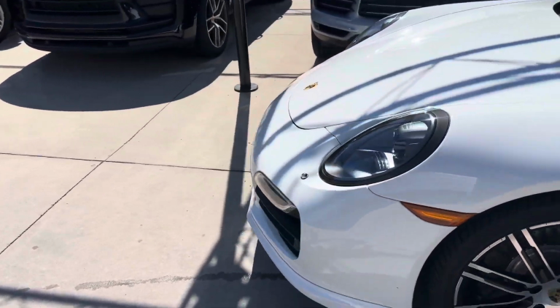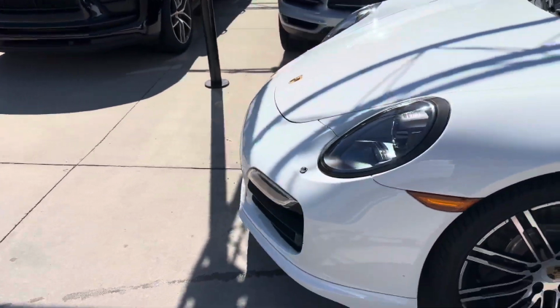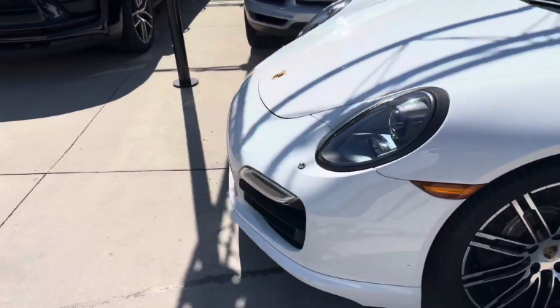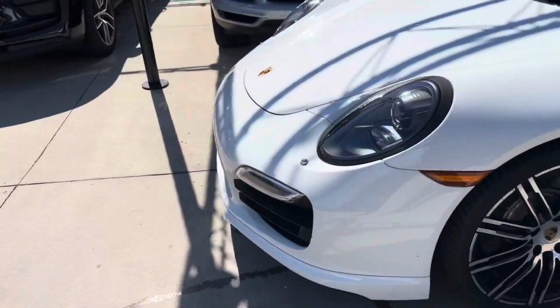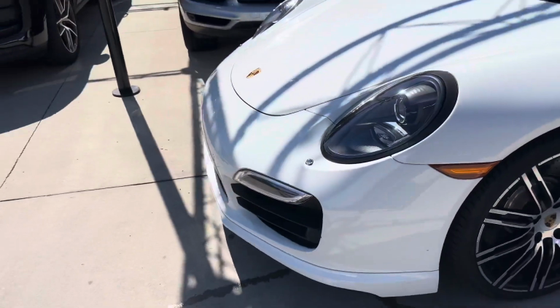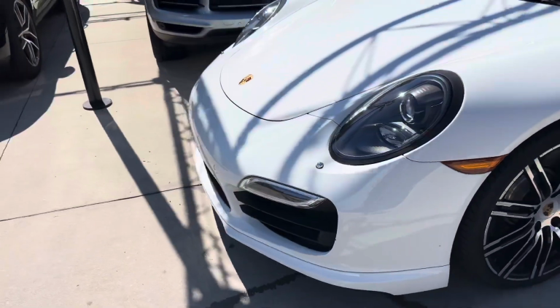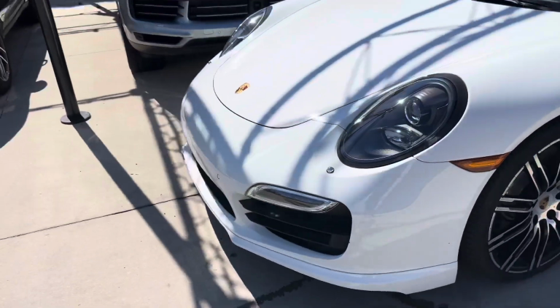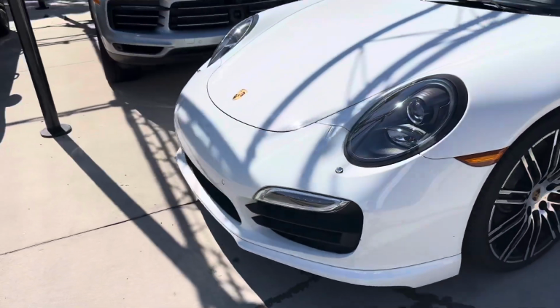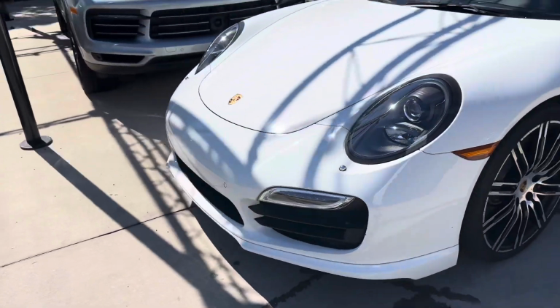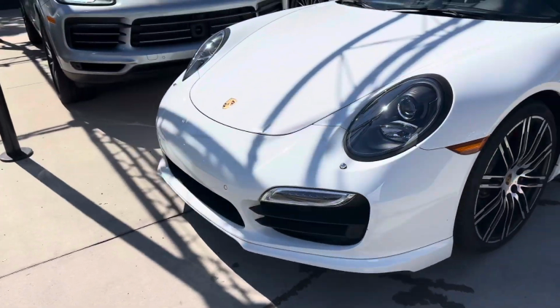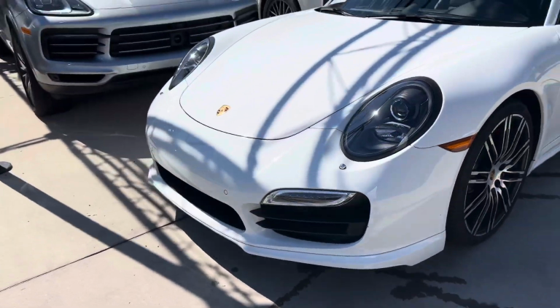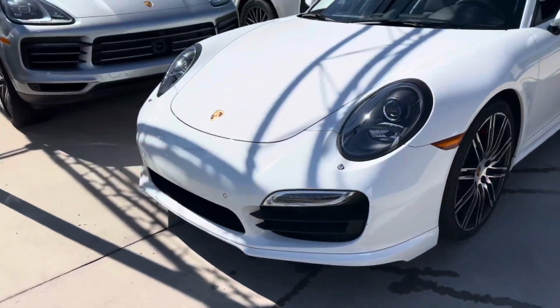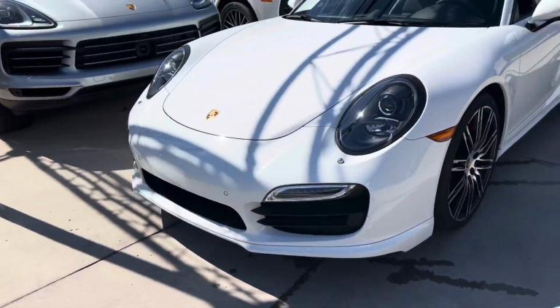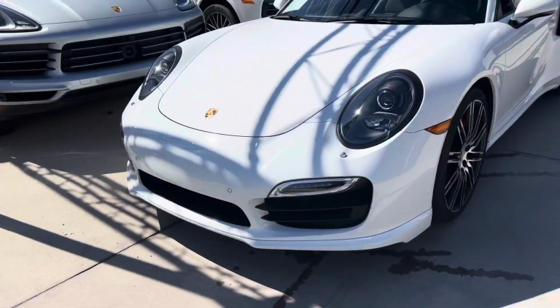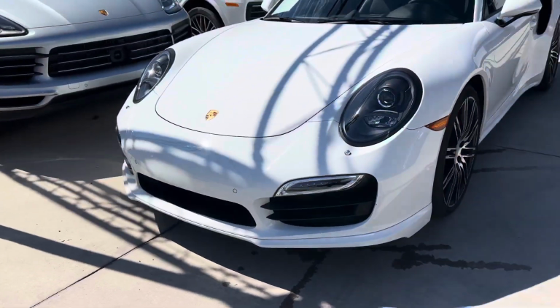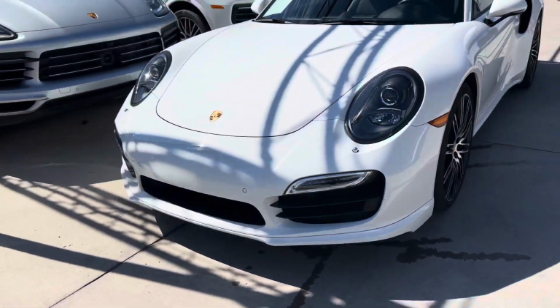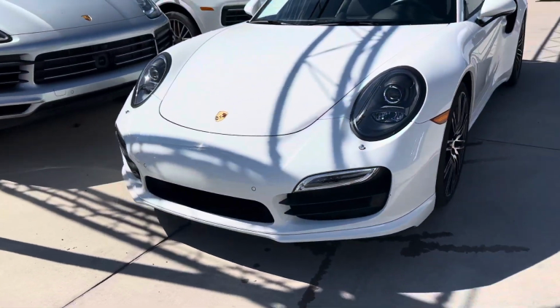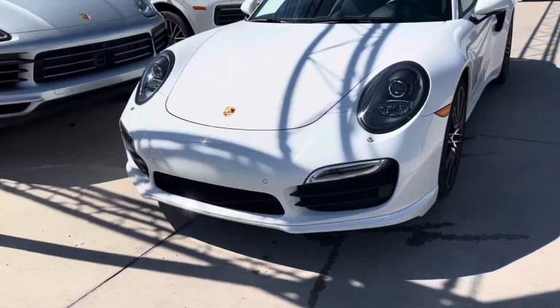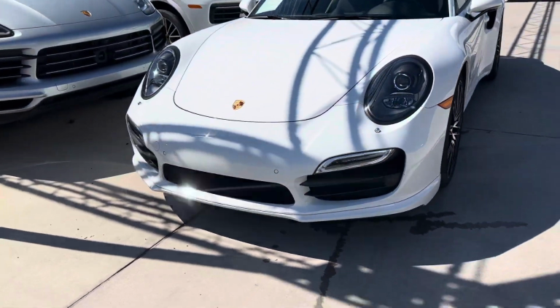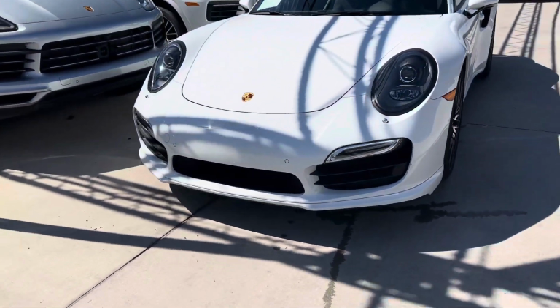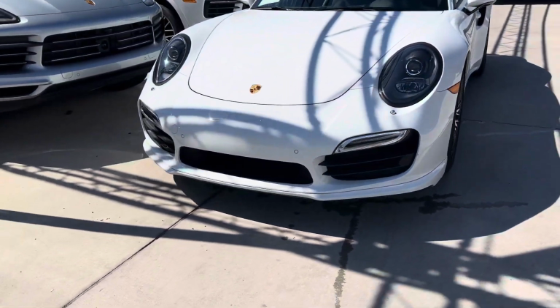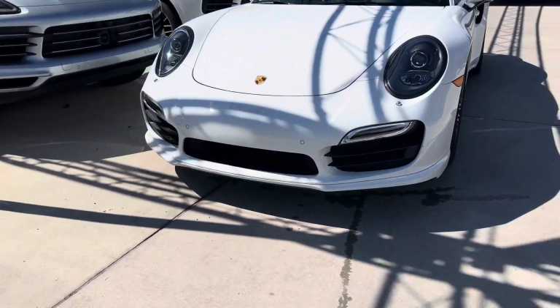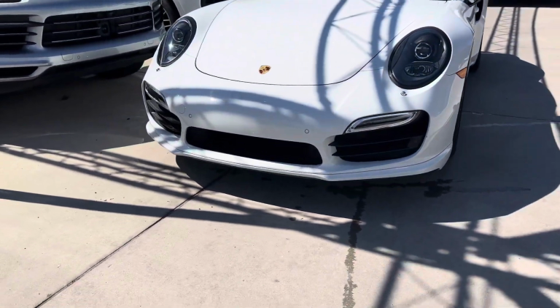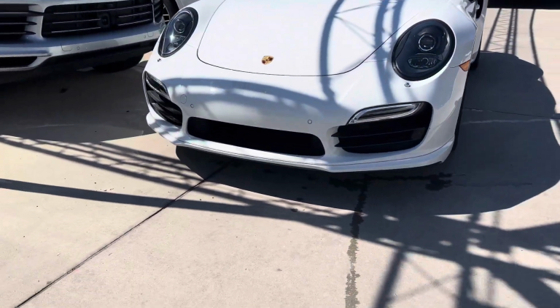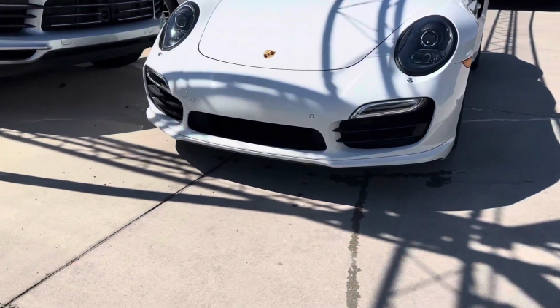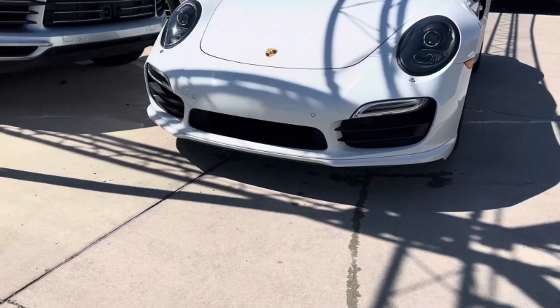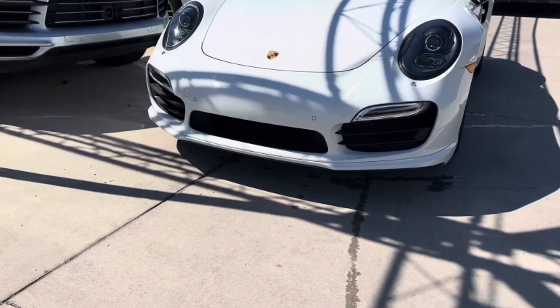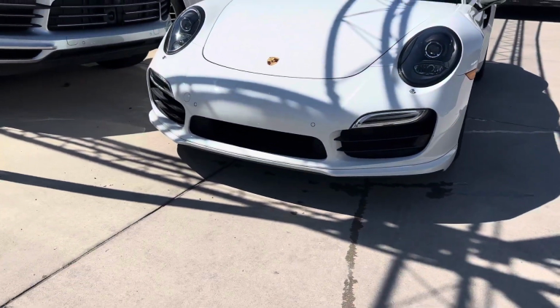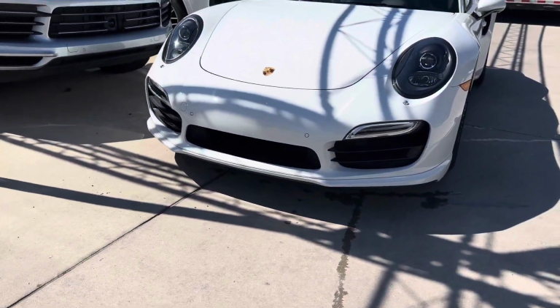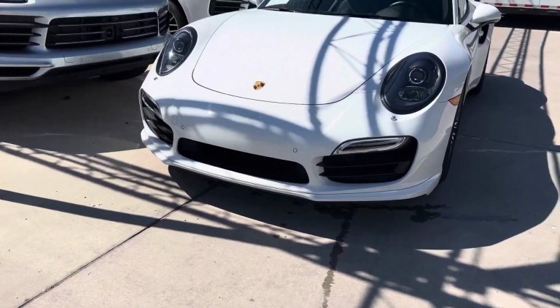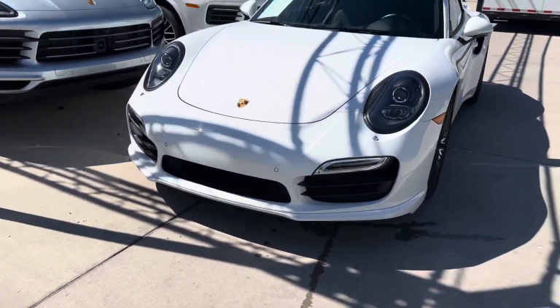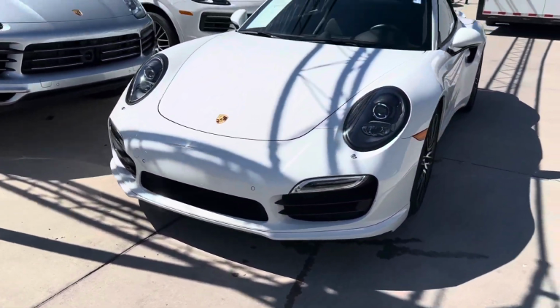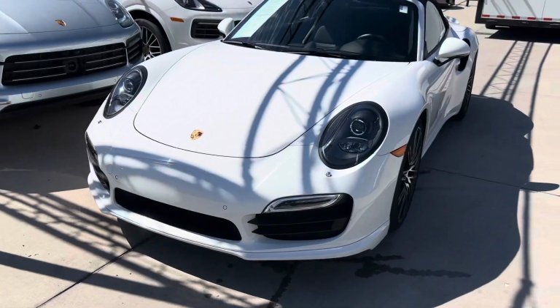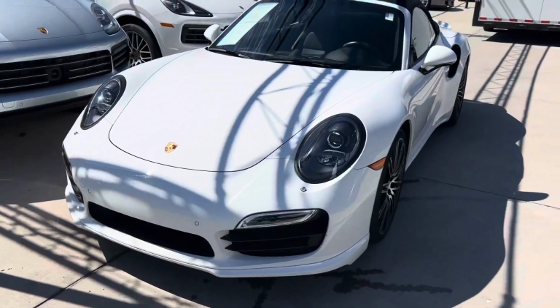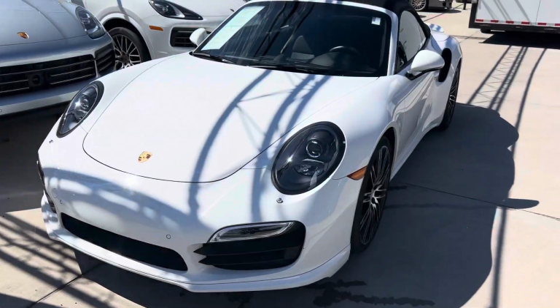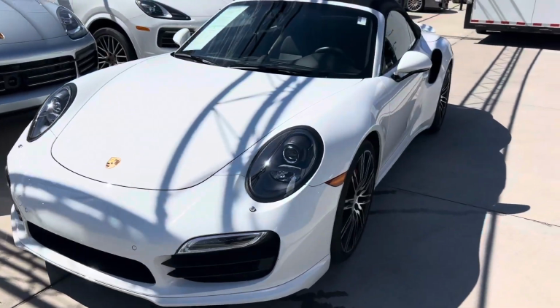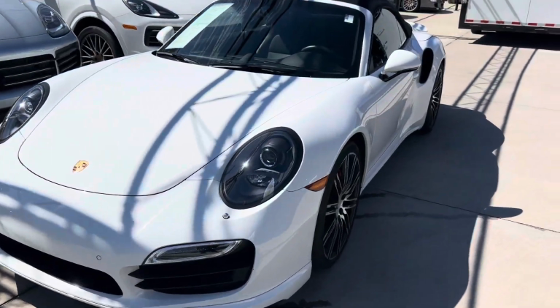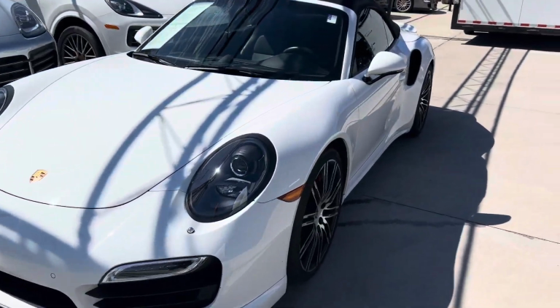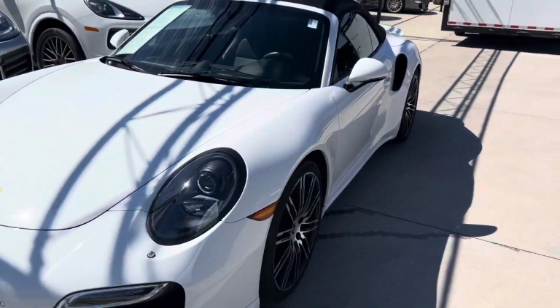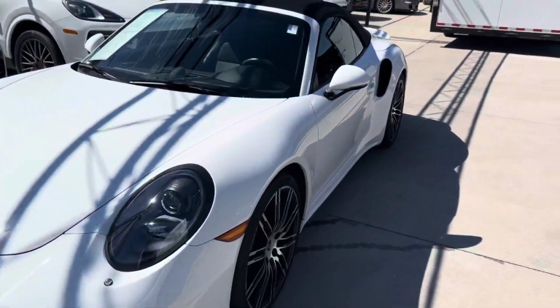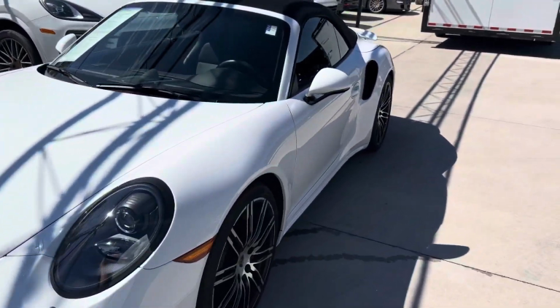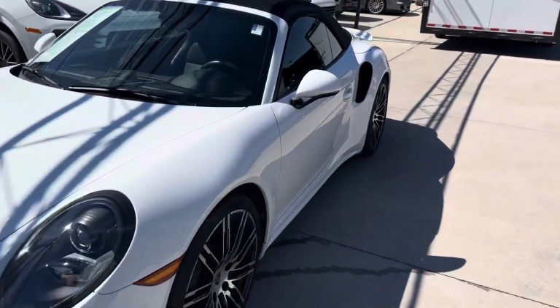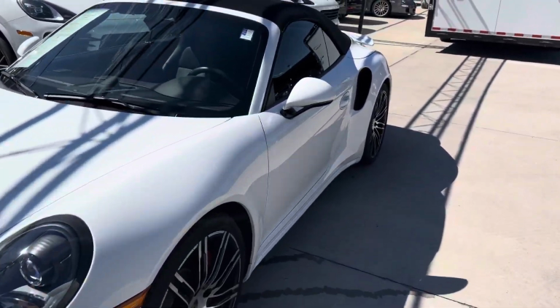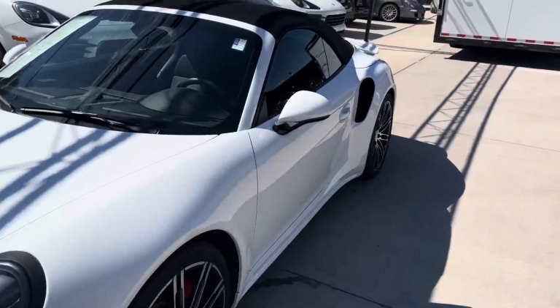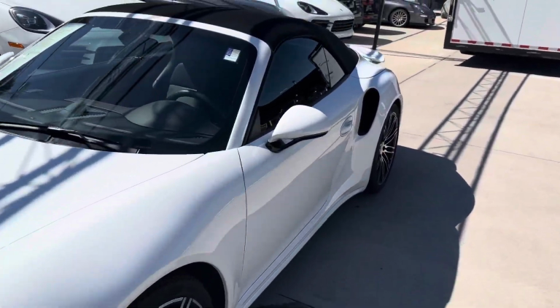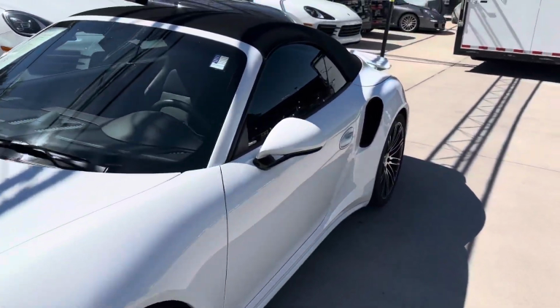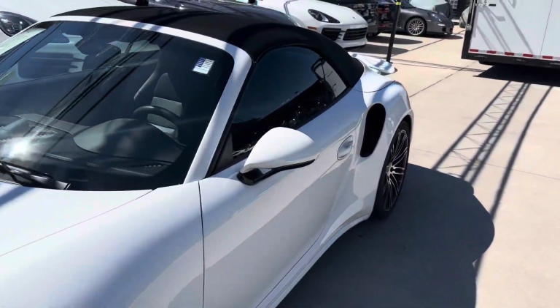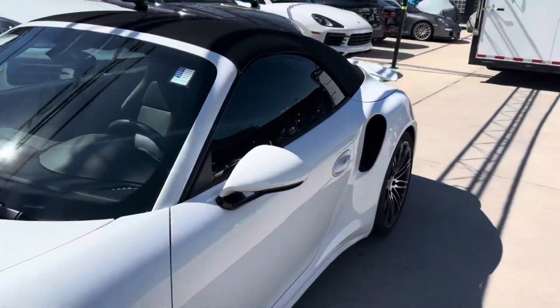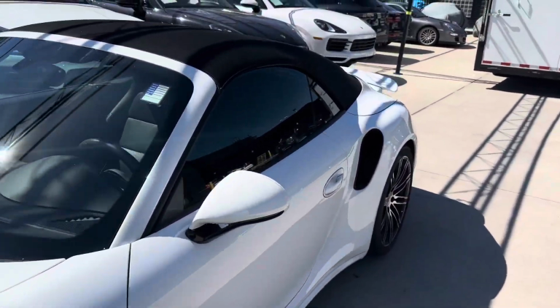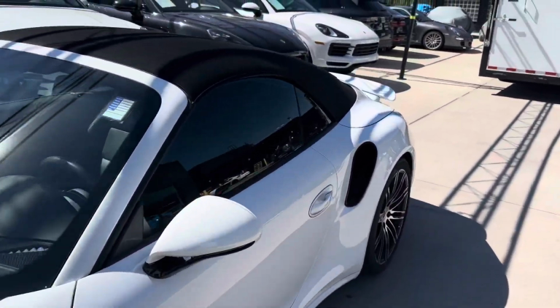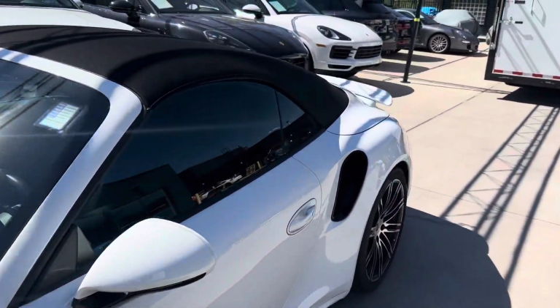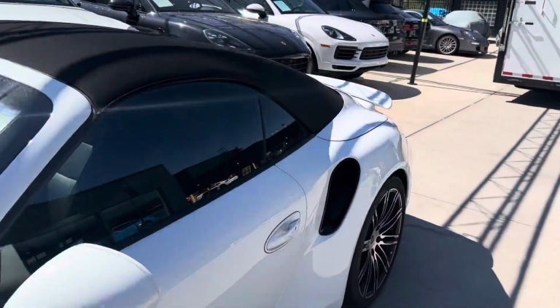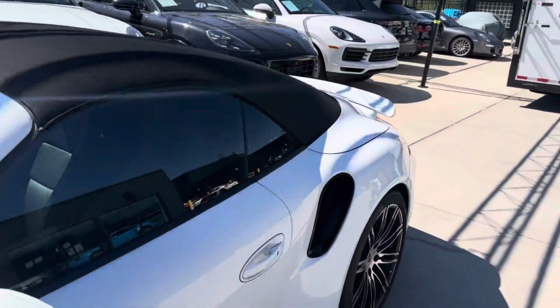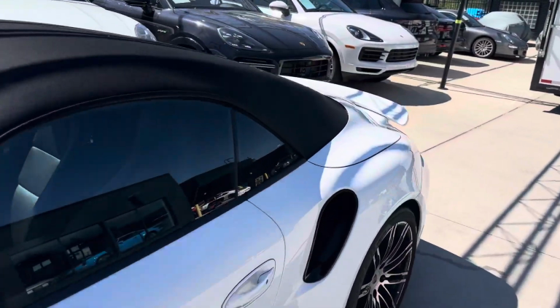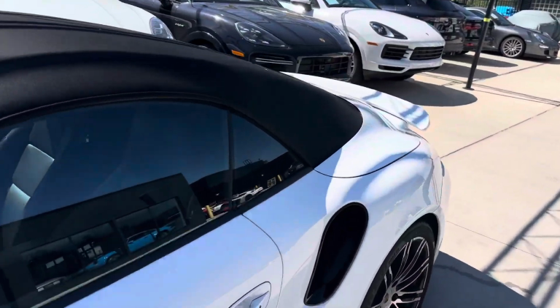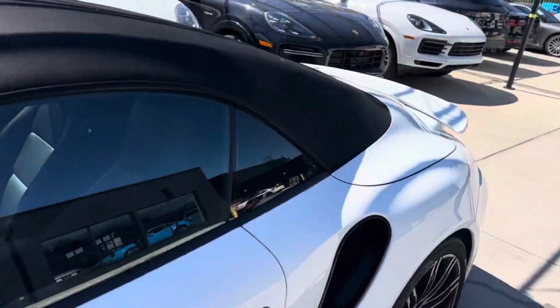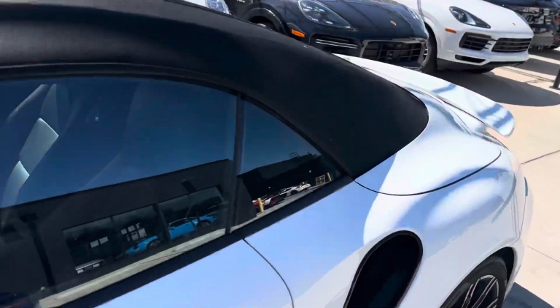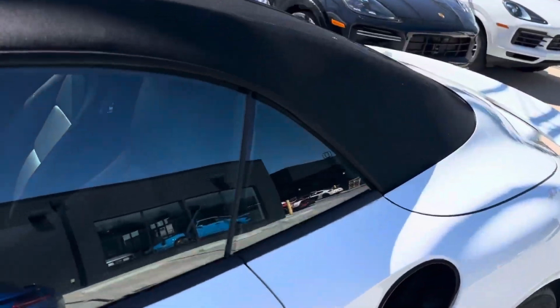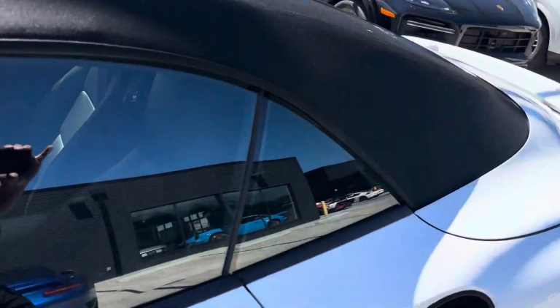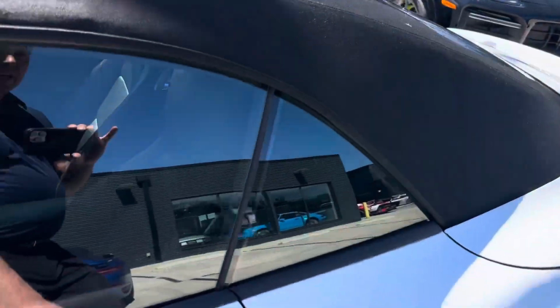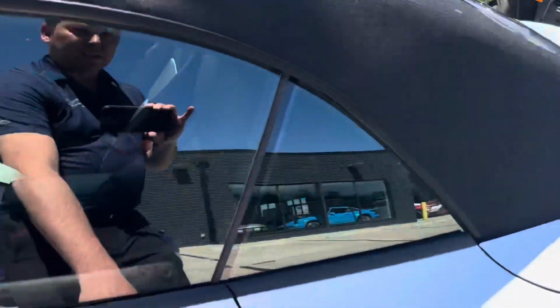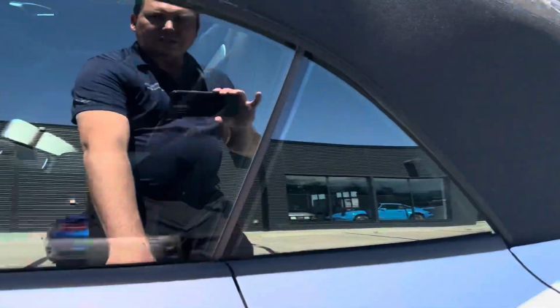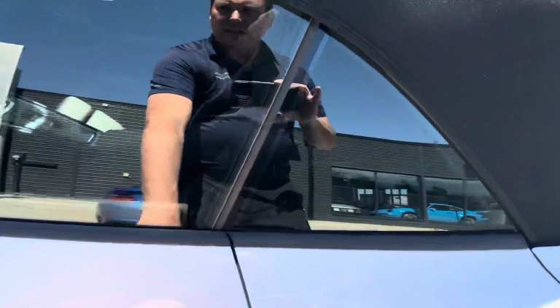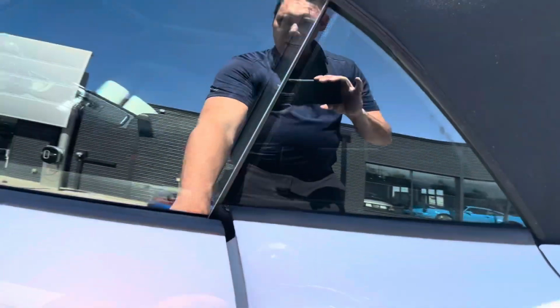So here's what it looks like with the spoiler retracted. We'll start the car, put the top down, and put the spoilers up so you can see what that looks like.